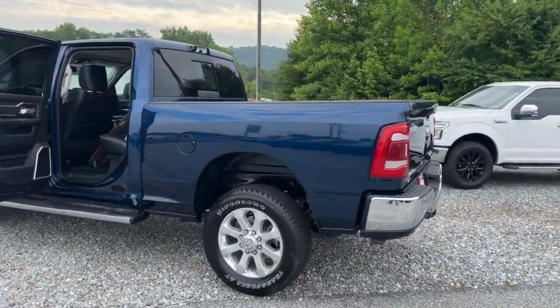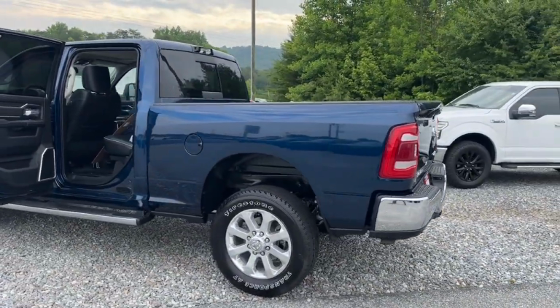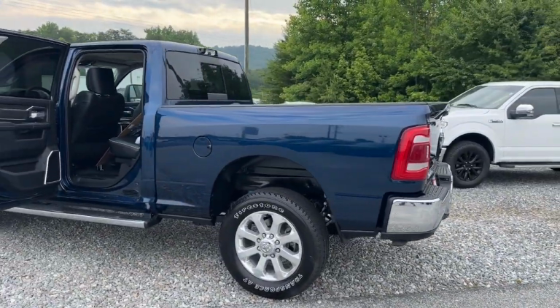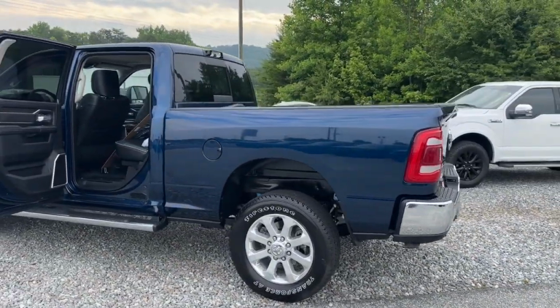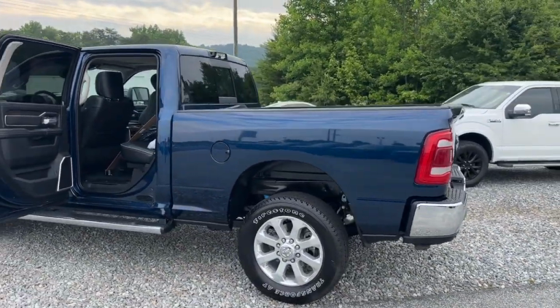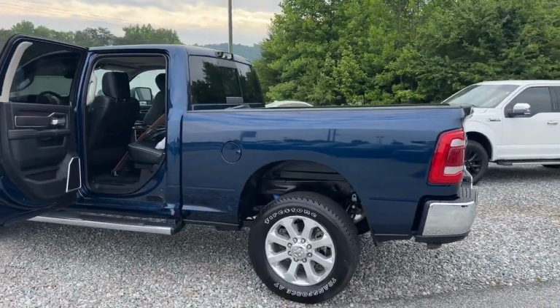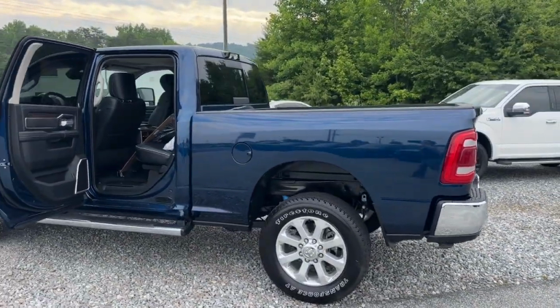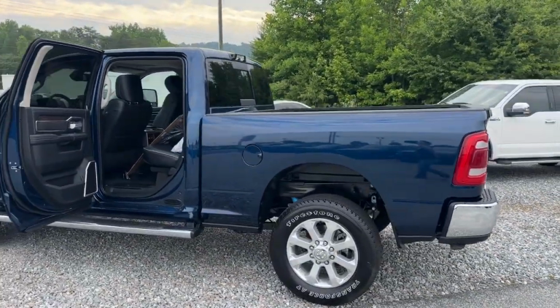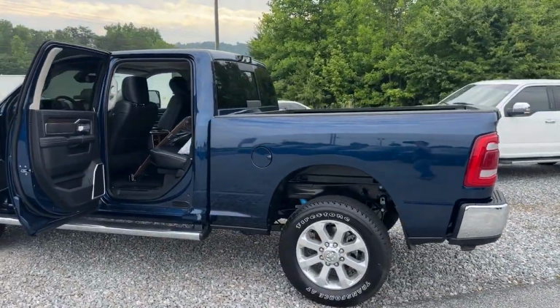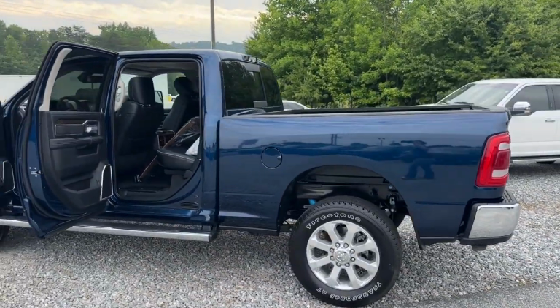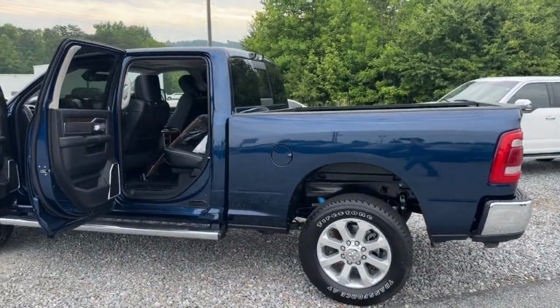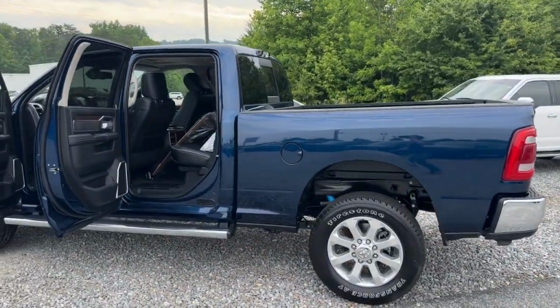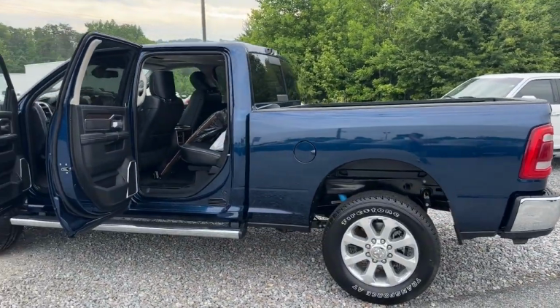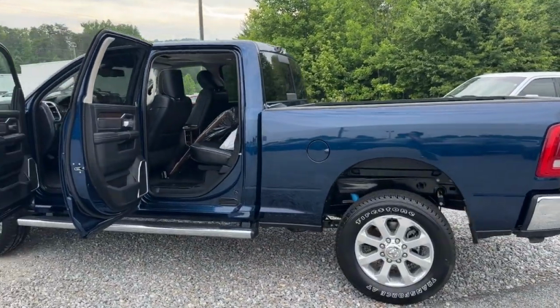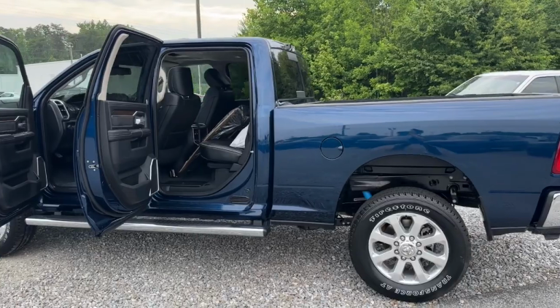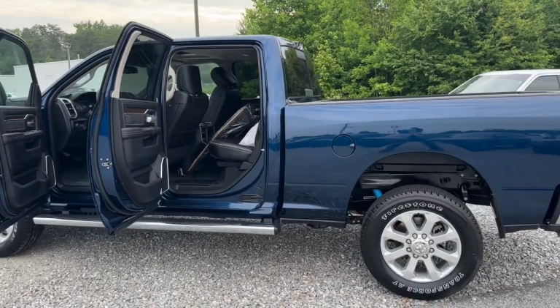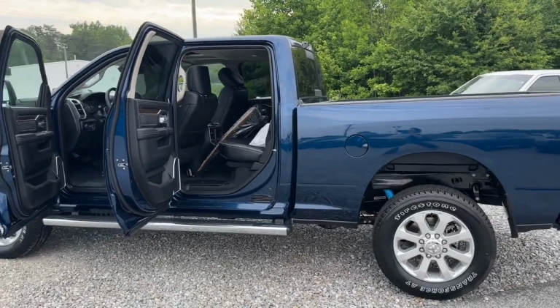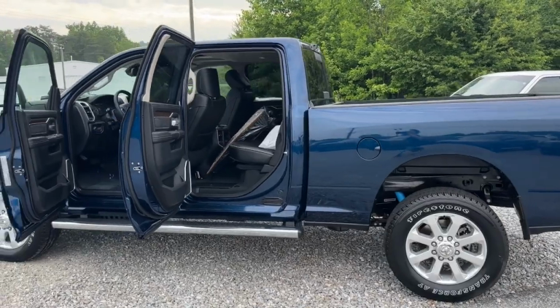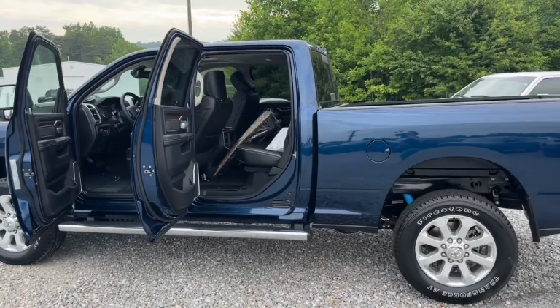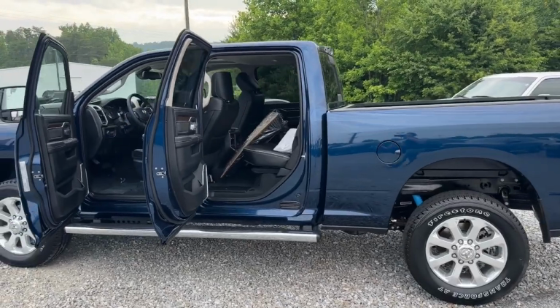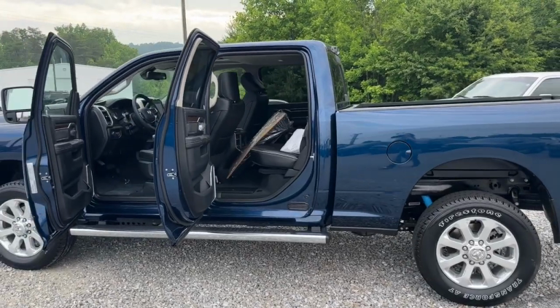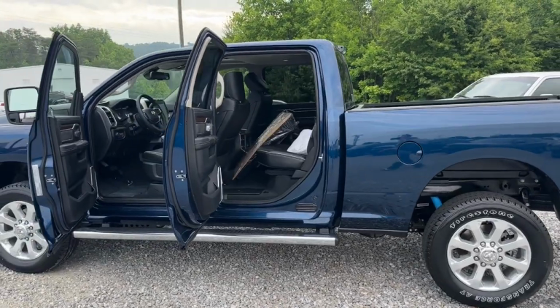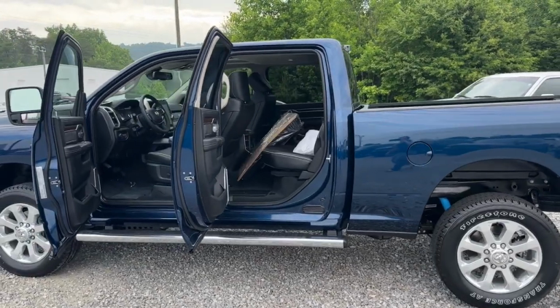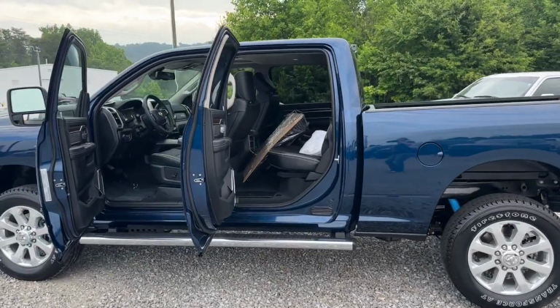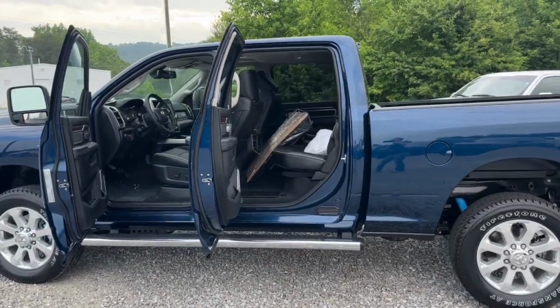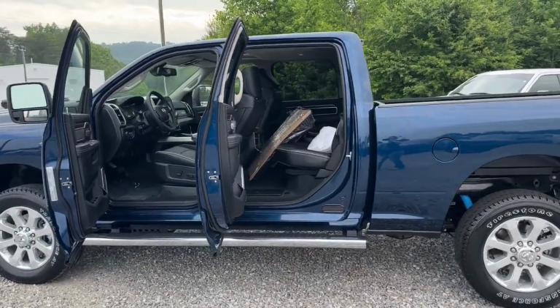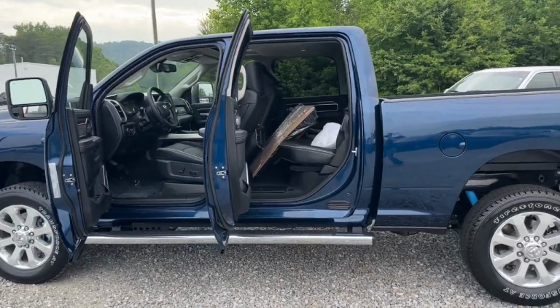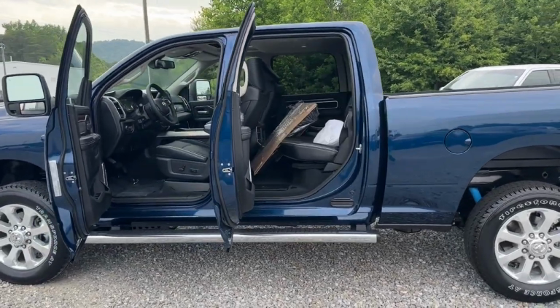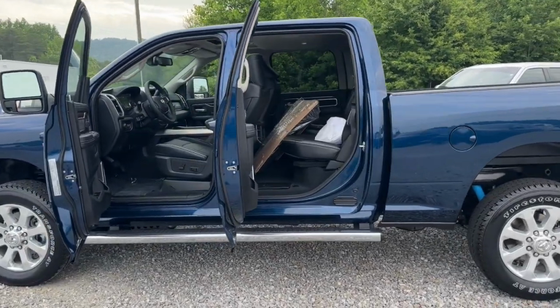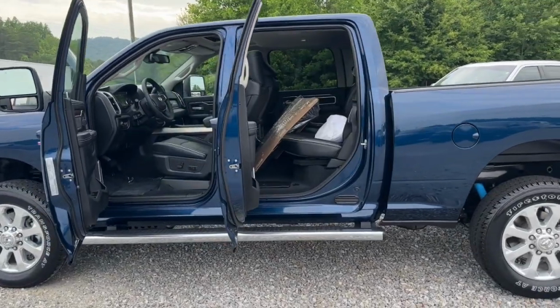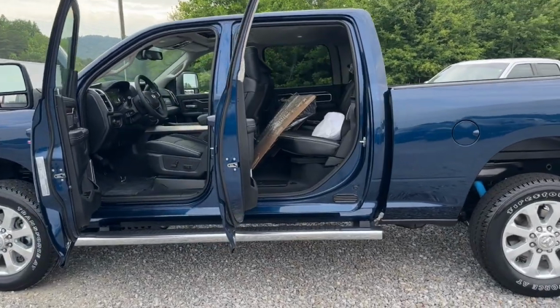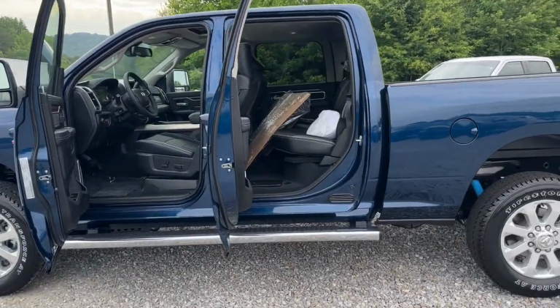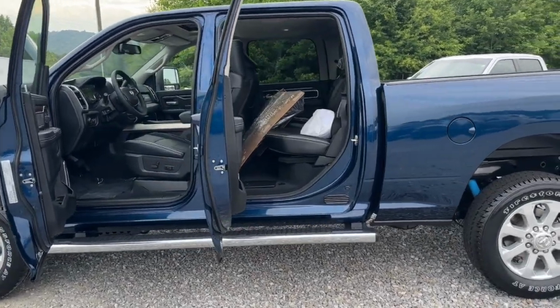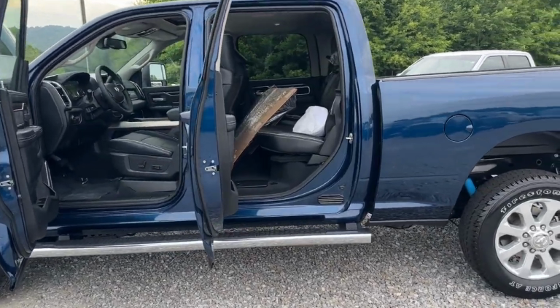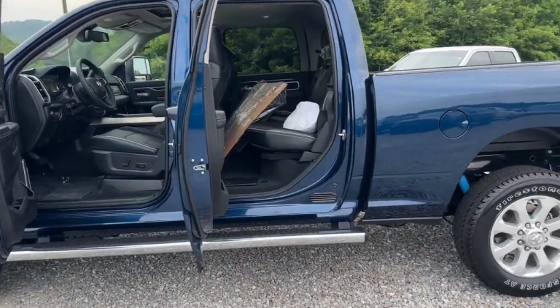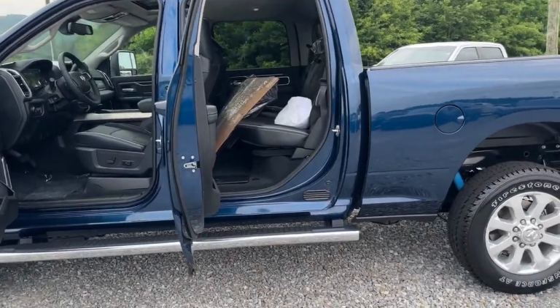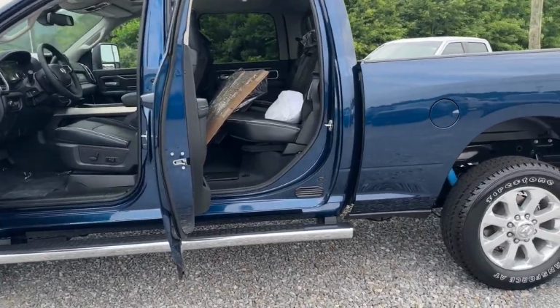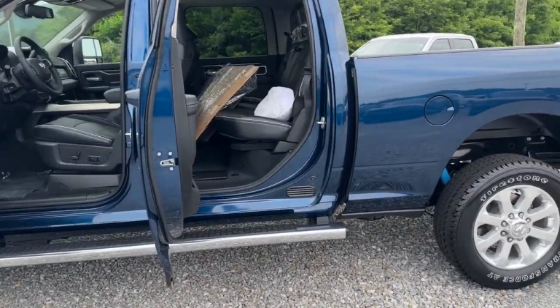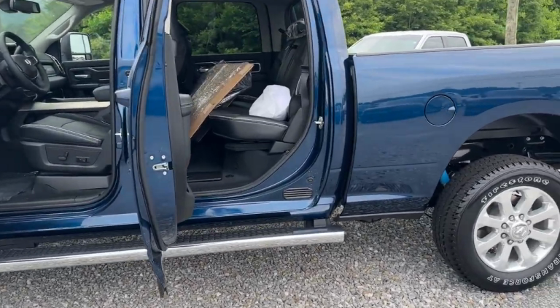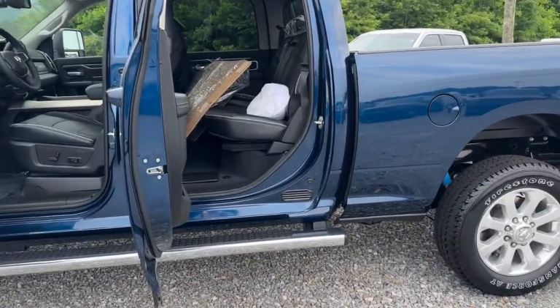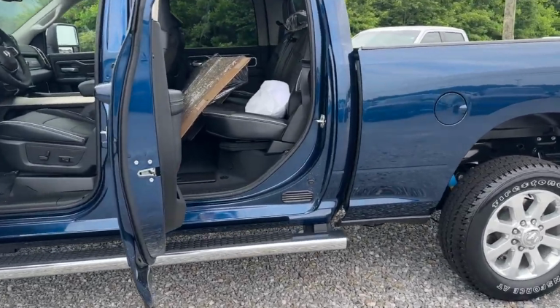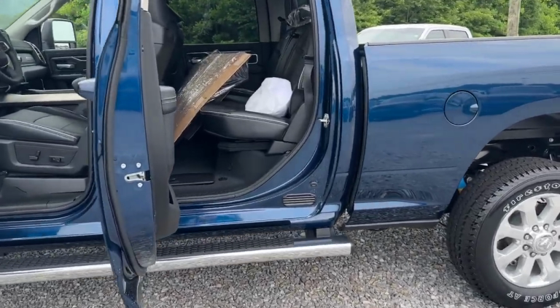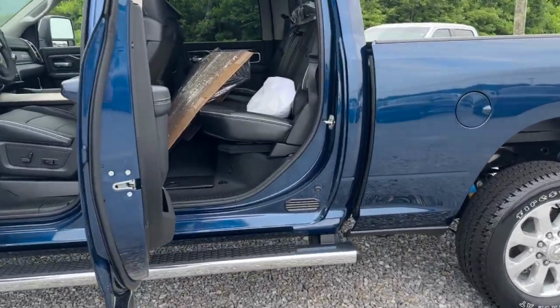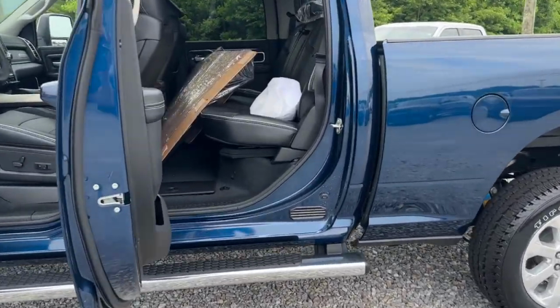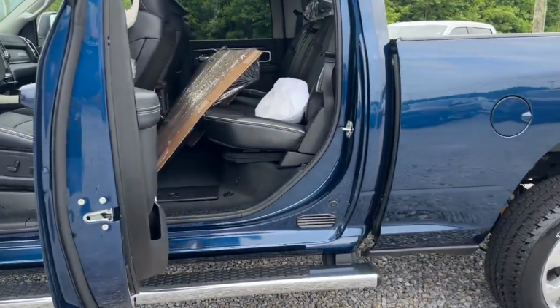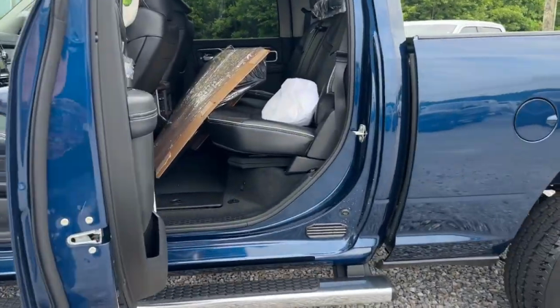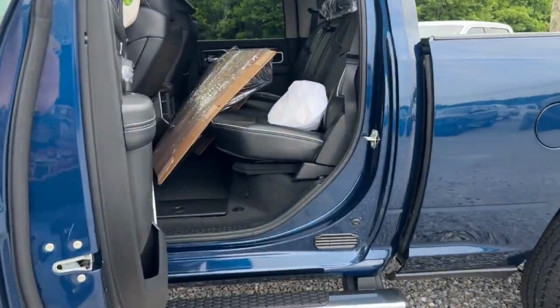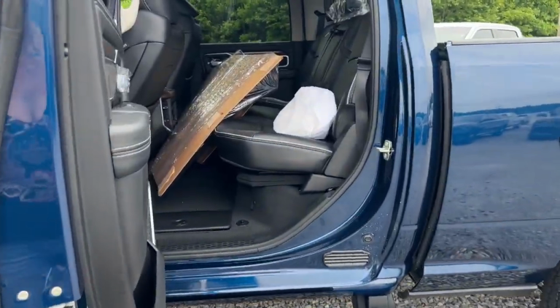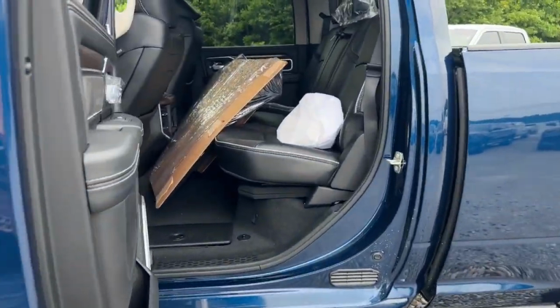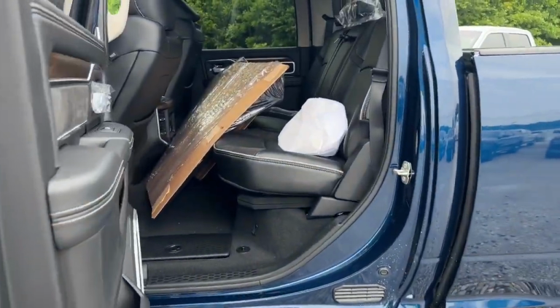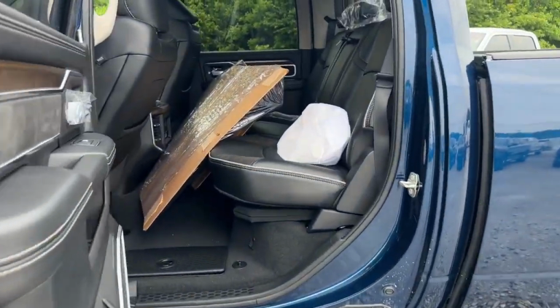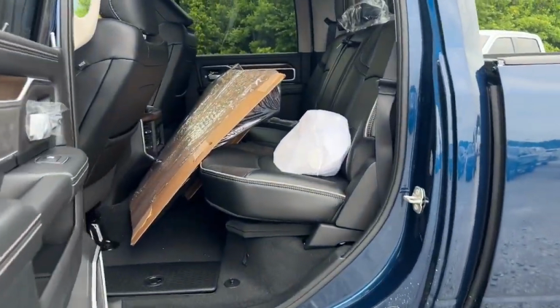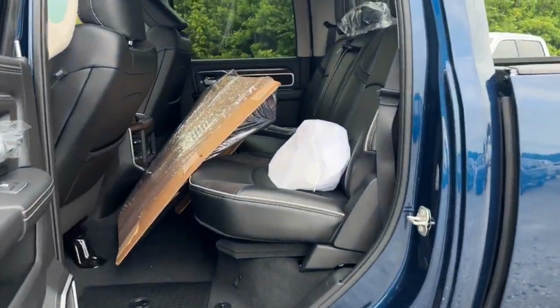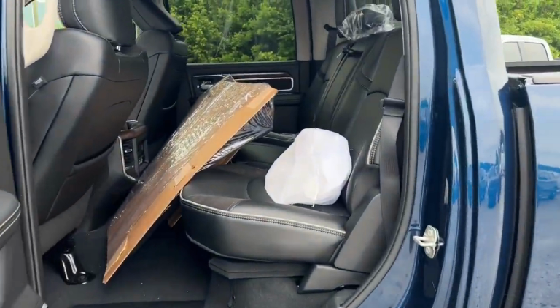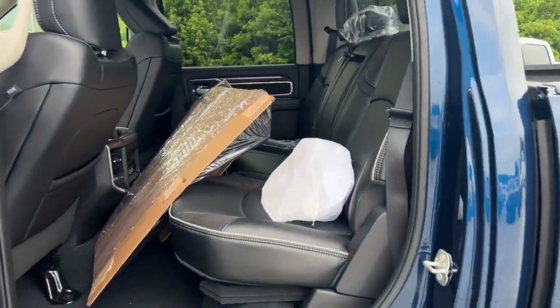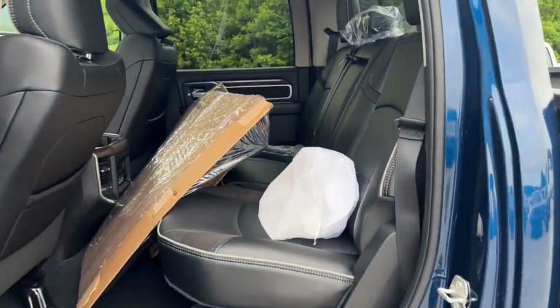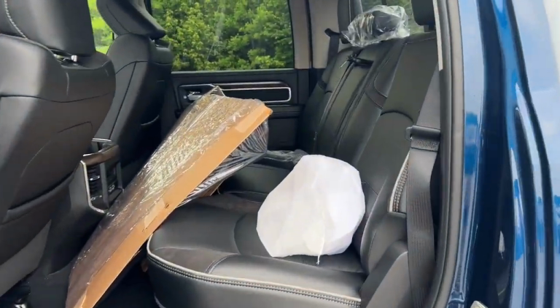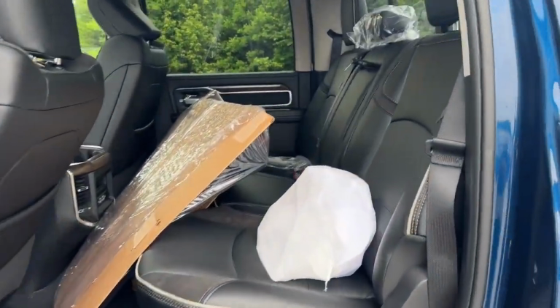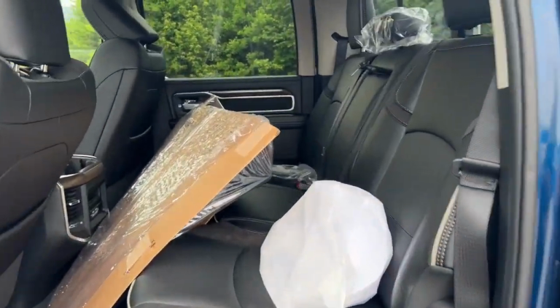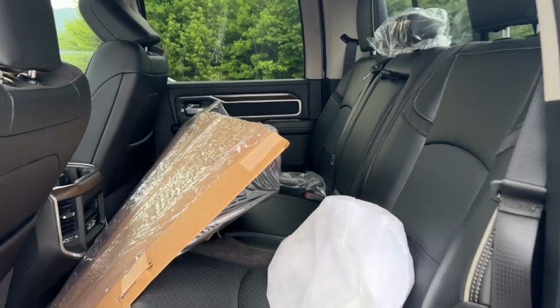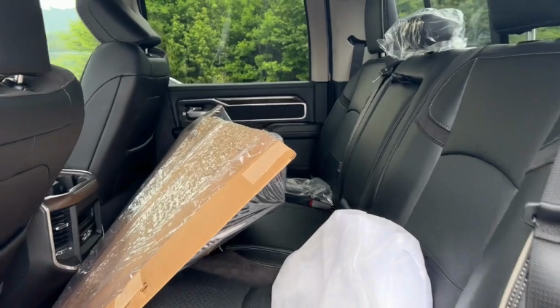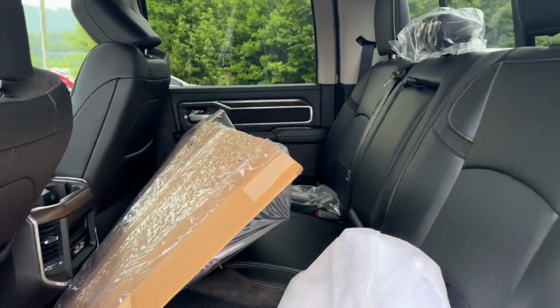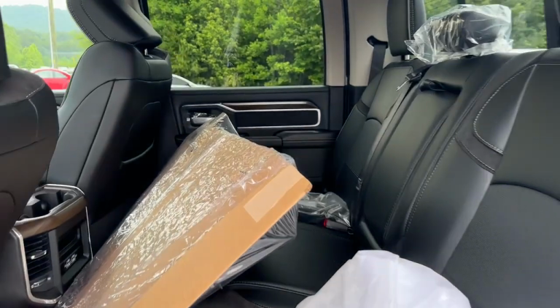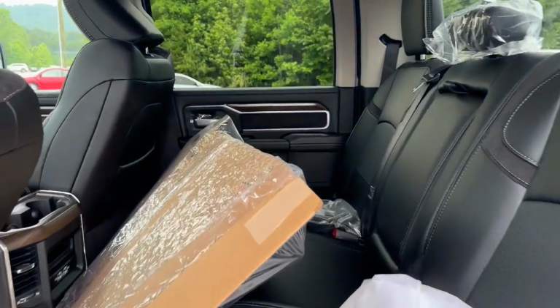Premium sound system — comfortable and convenient on the inside, tough as nails on the outside. The RAM 2500.